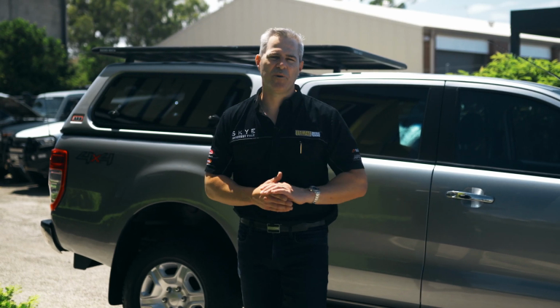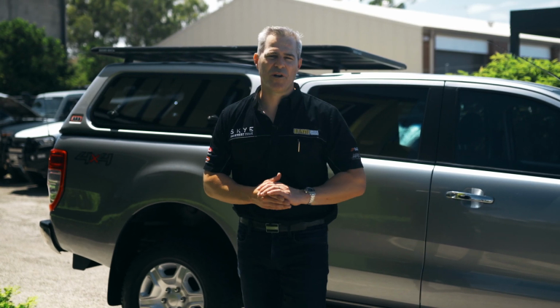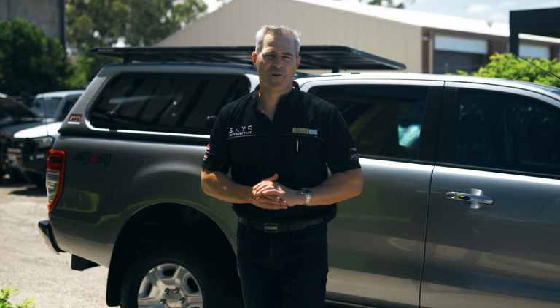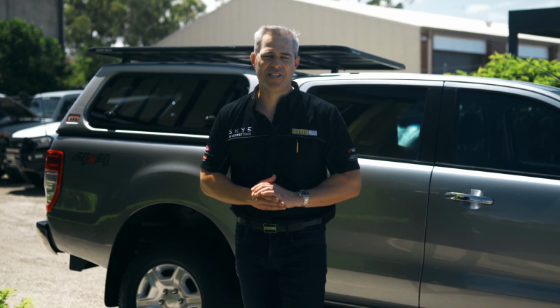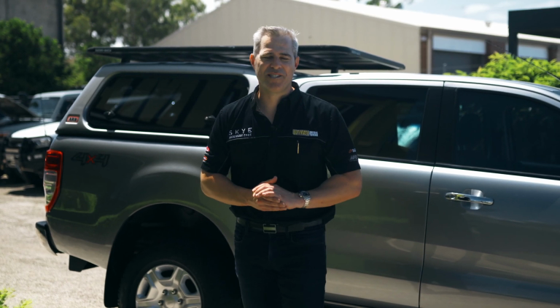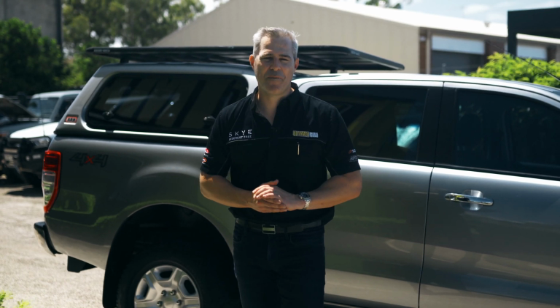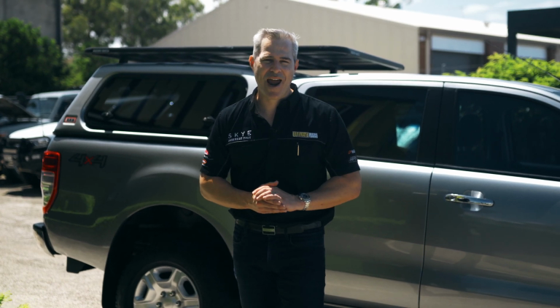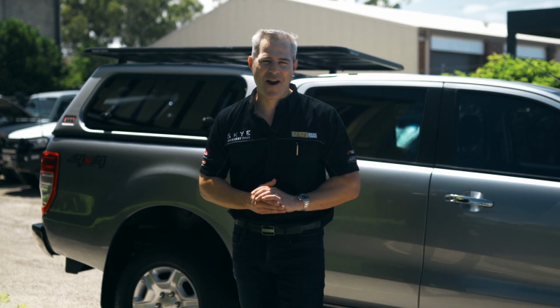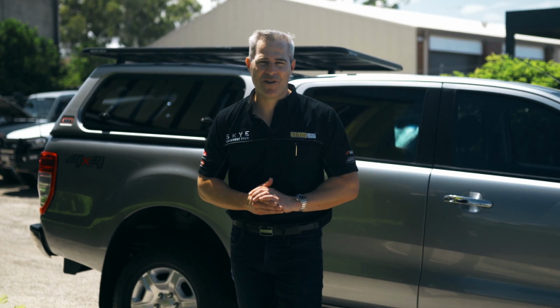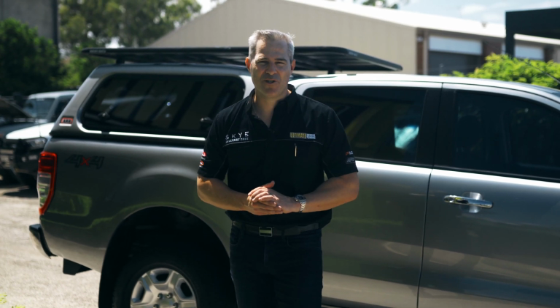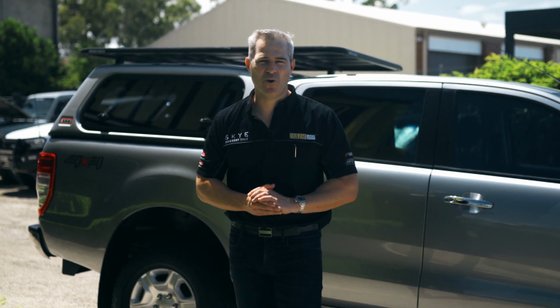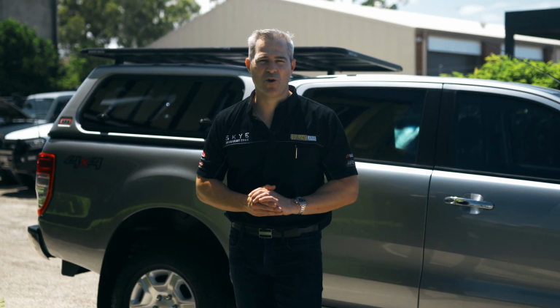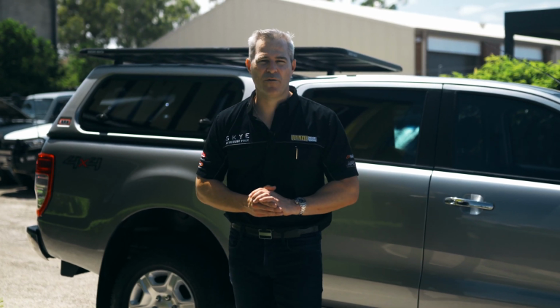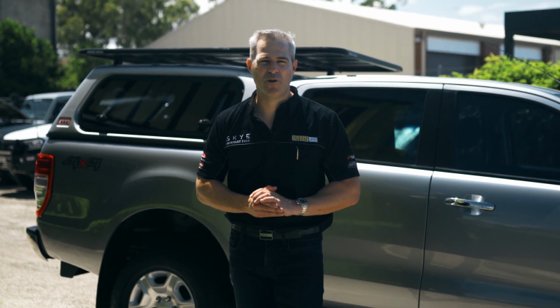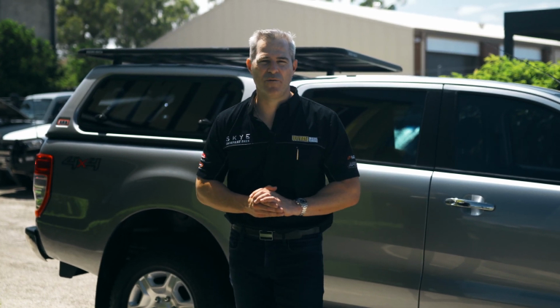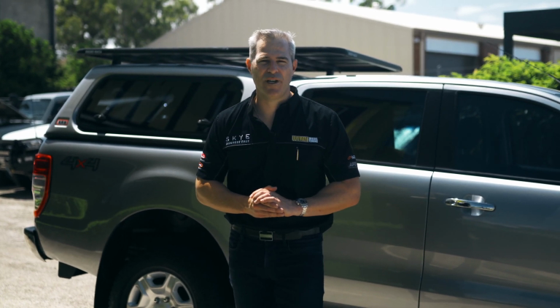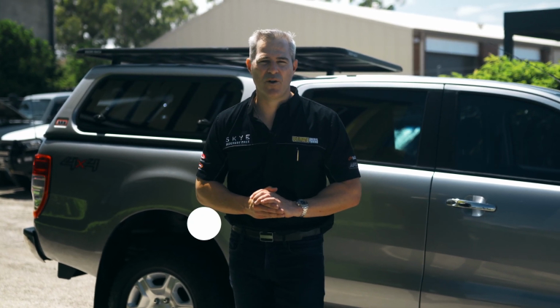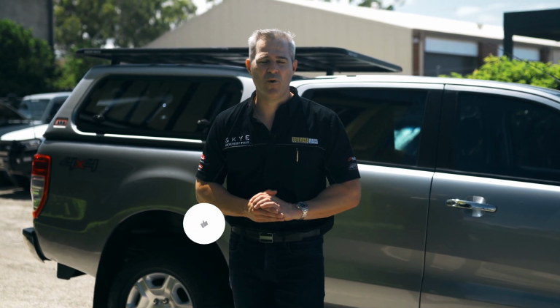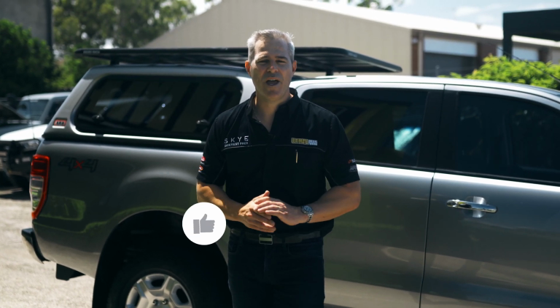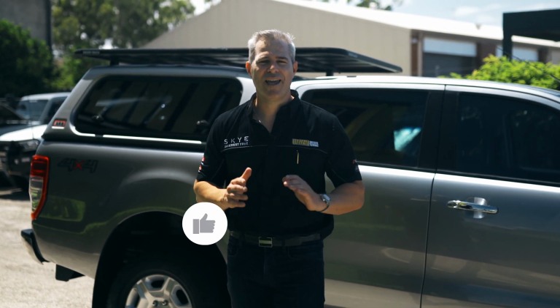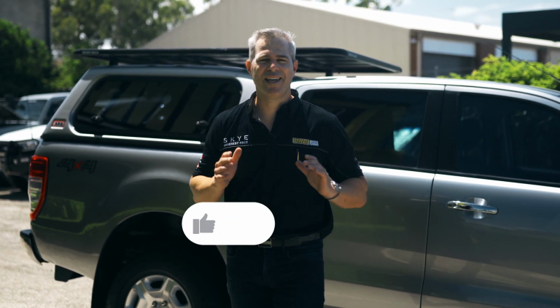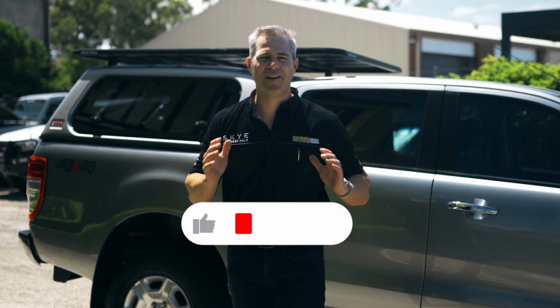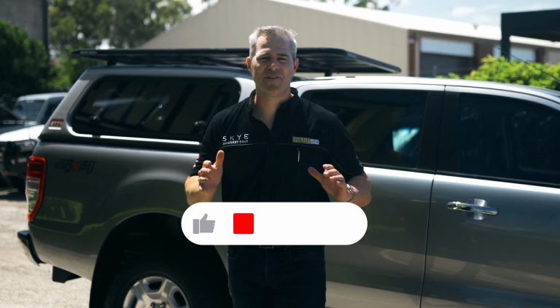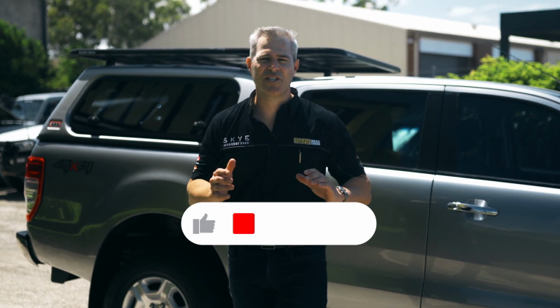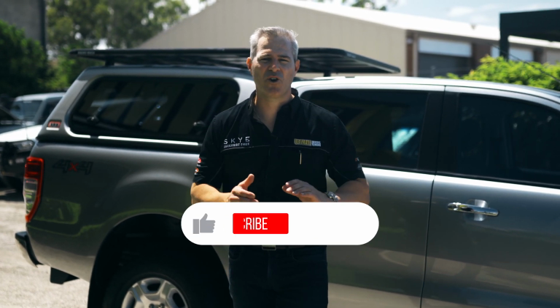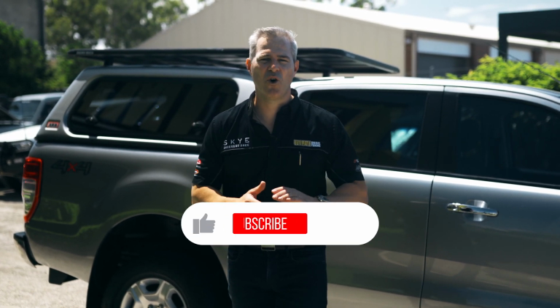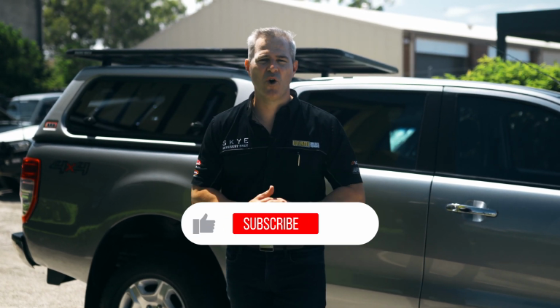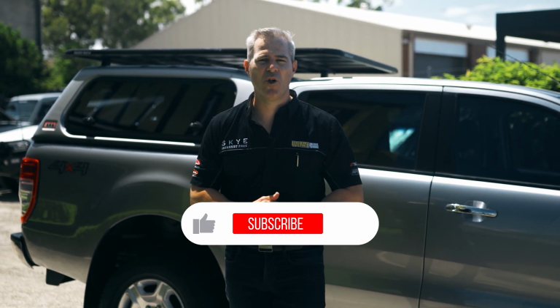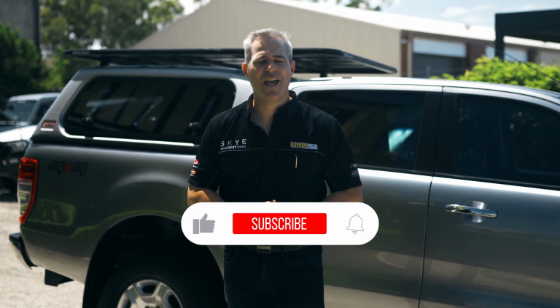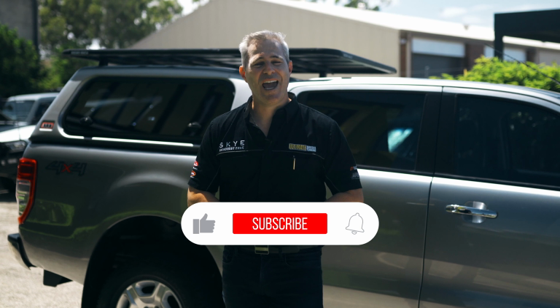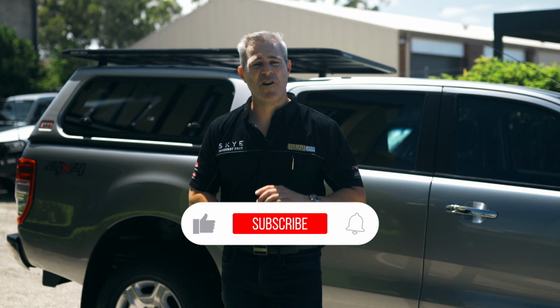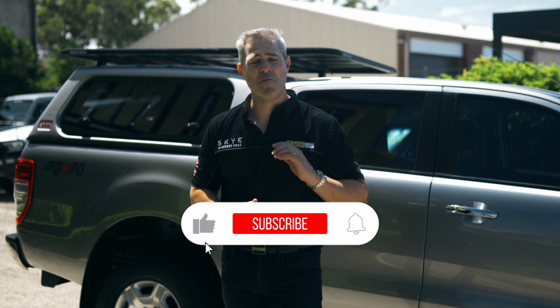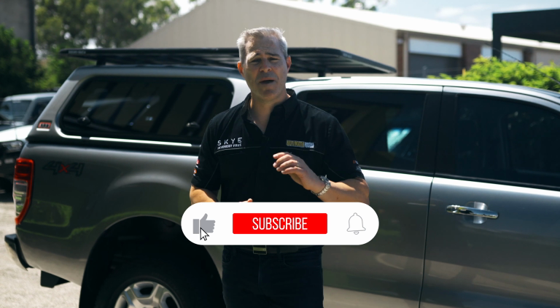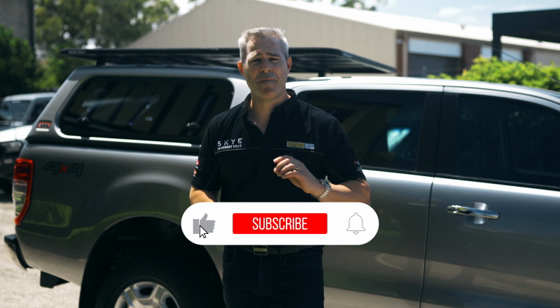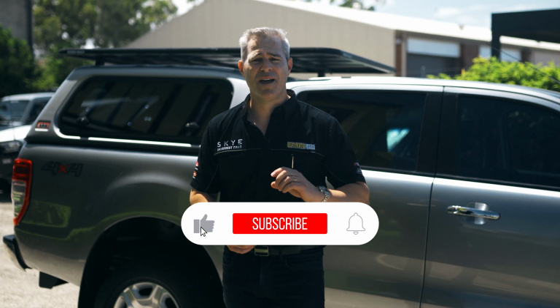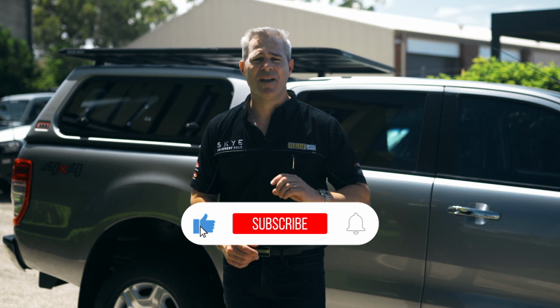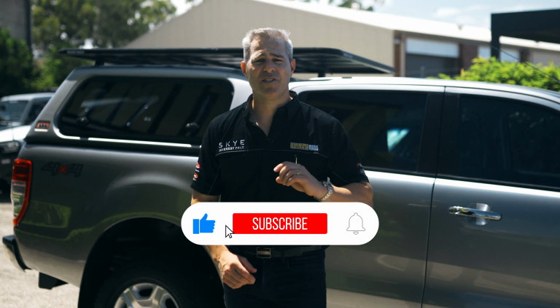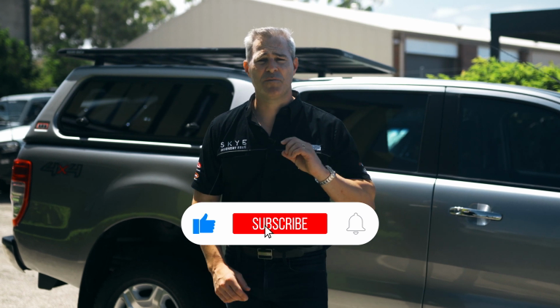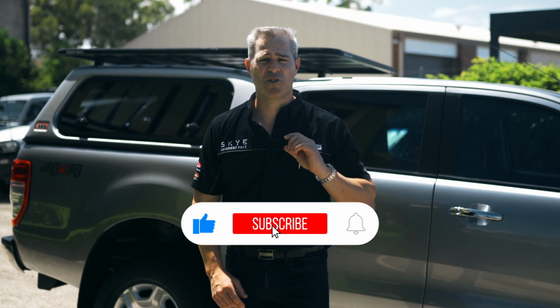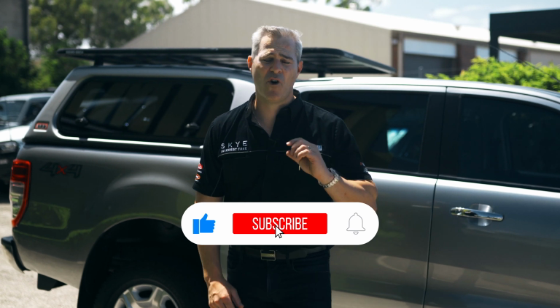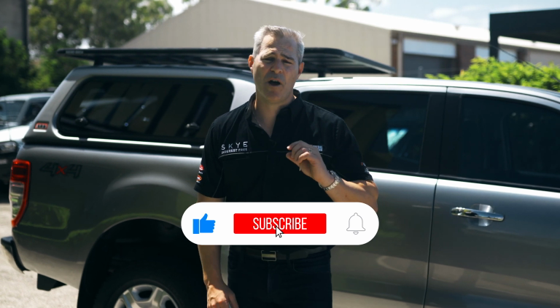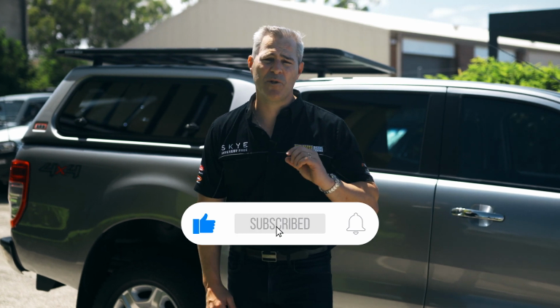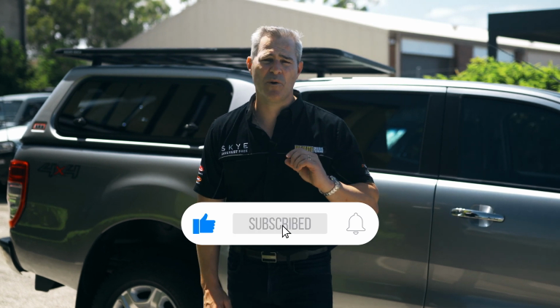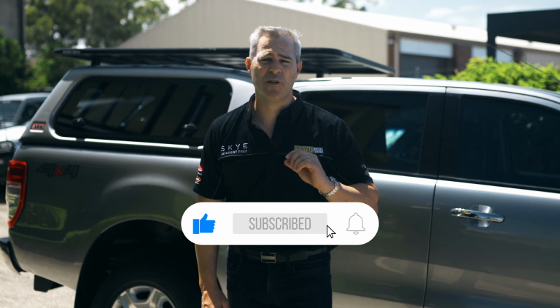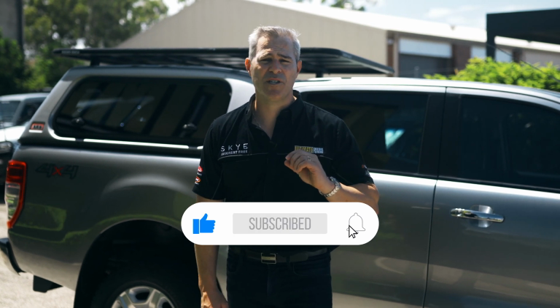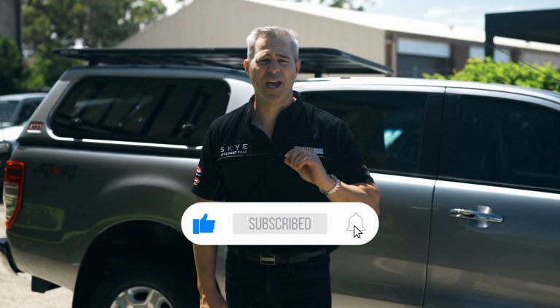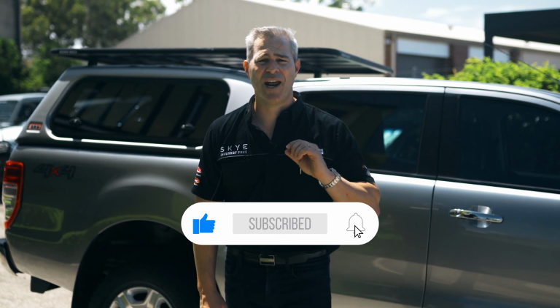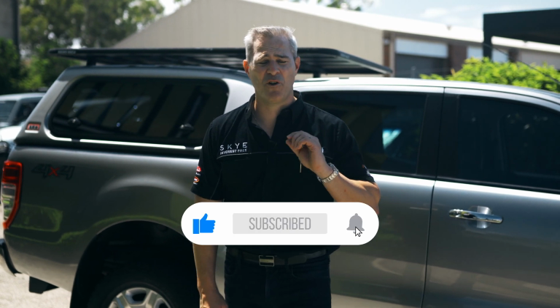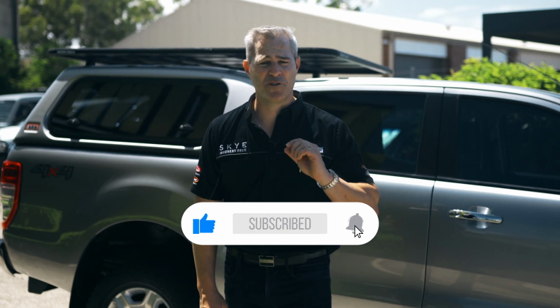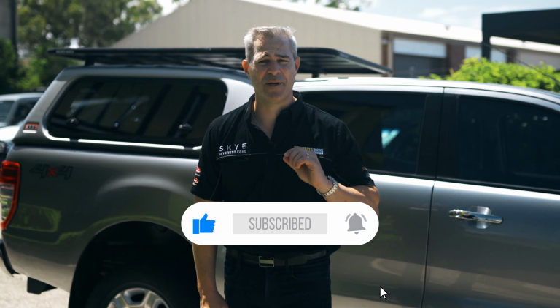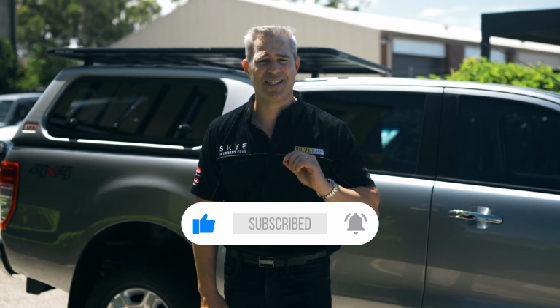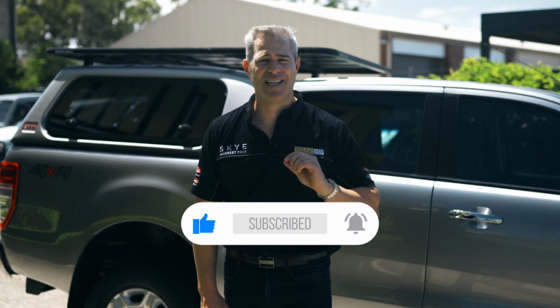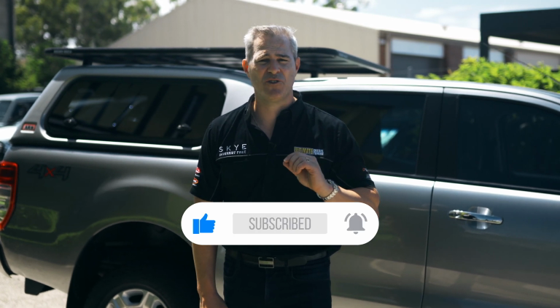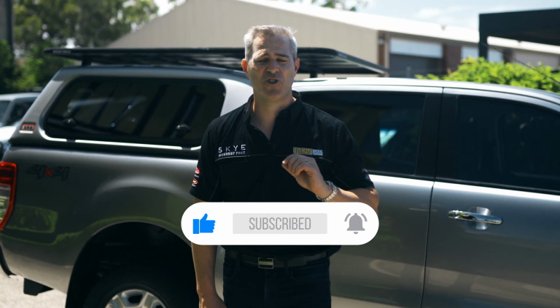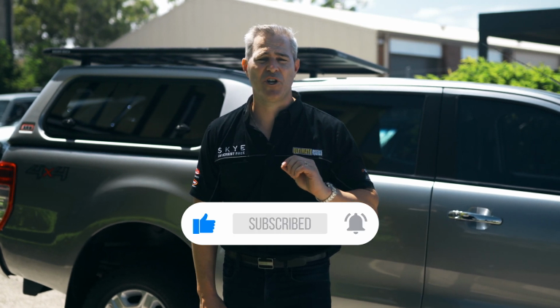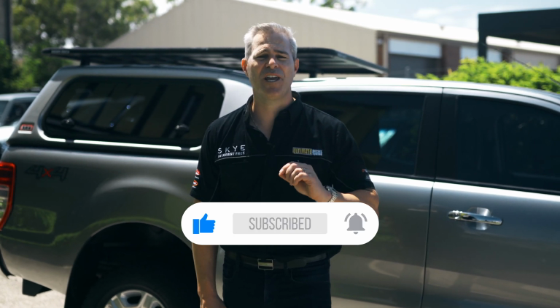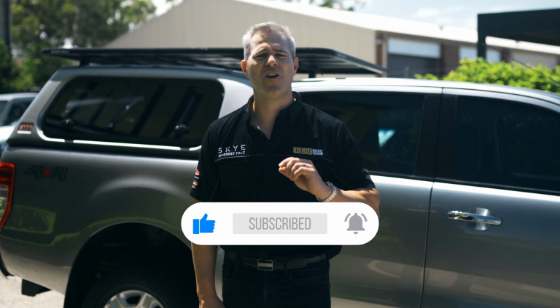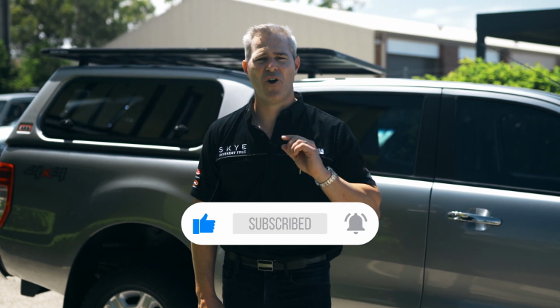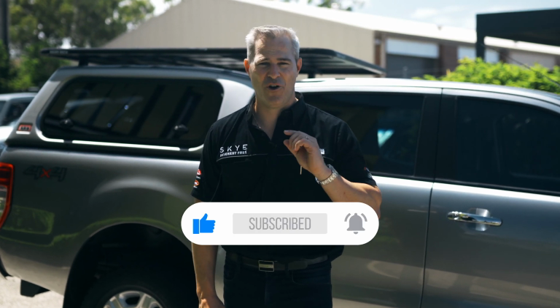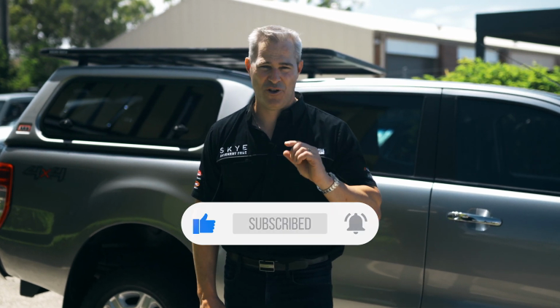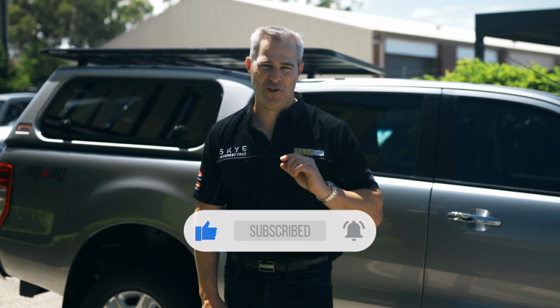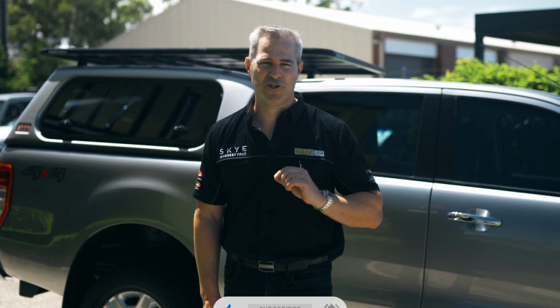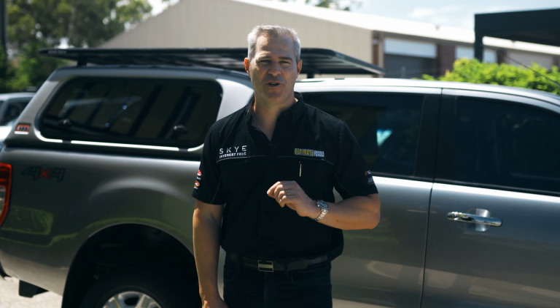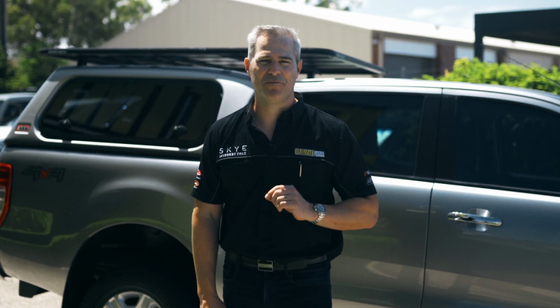If you're wanting to increase the power and torque of your vehicle, give us a call and remember, subscribe to us at Ultimate Diesel Tuning on YouTube.